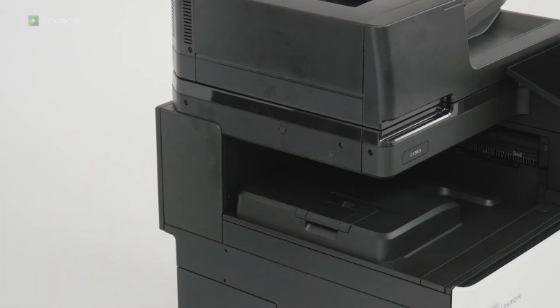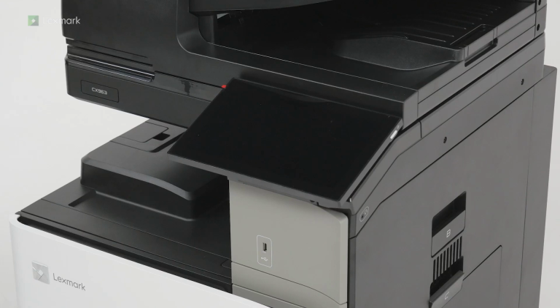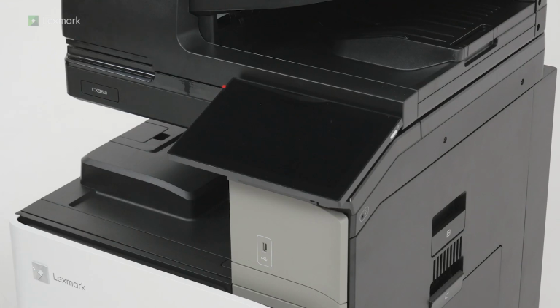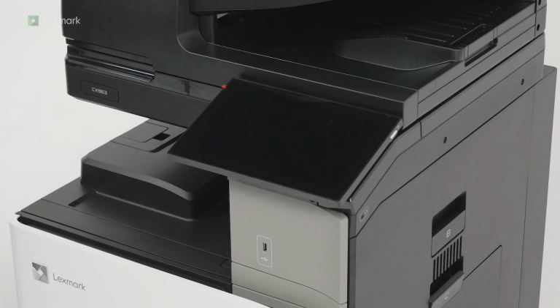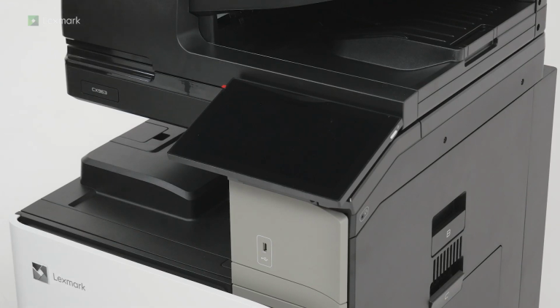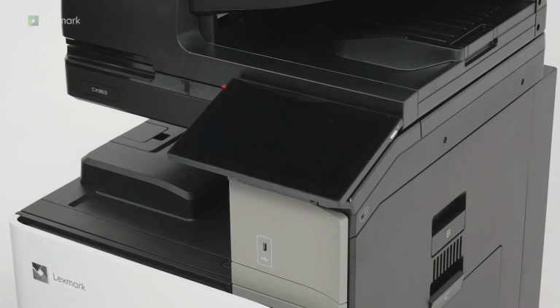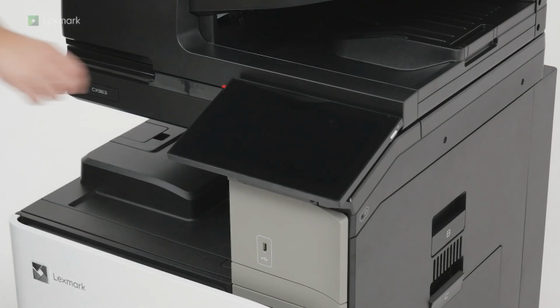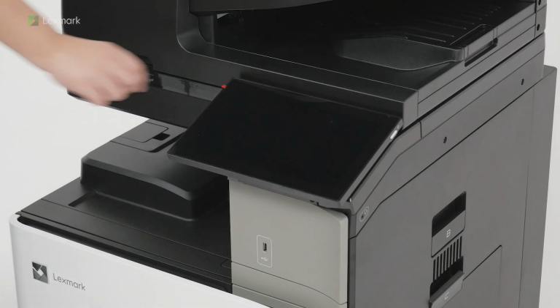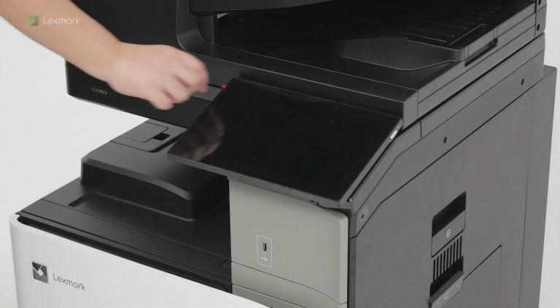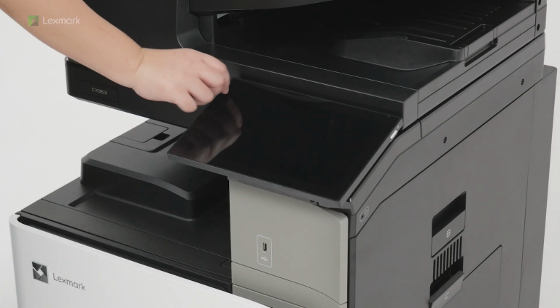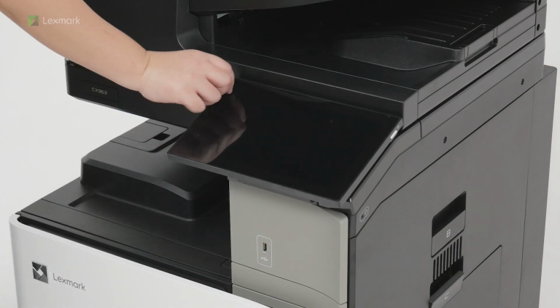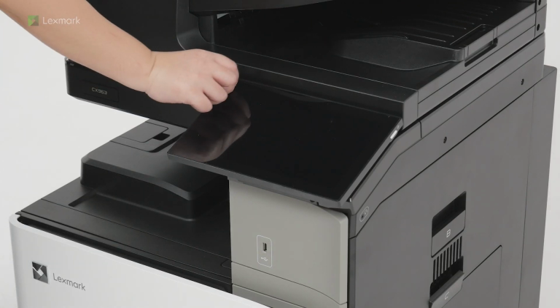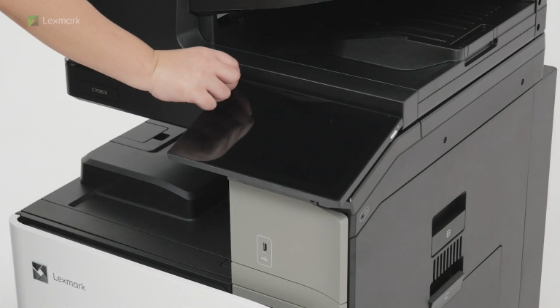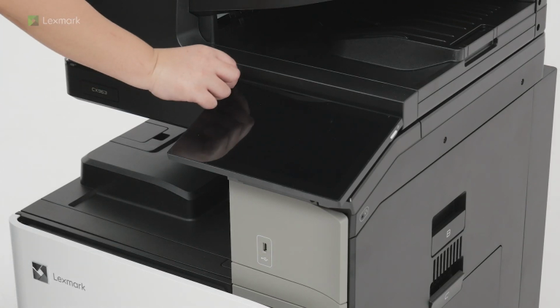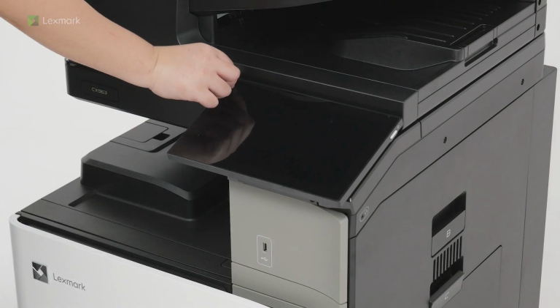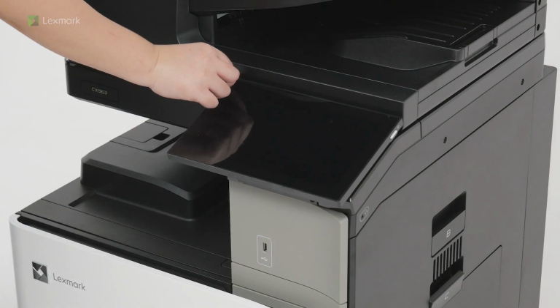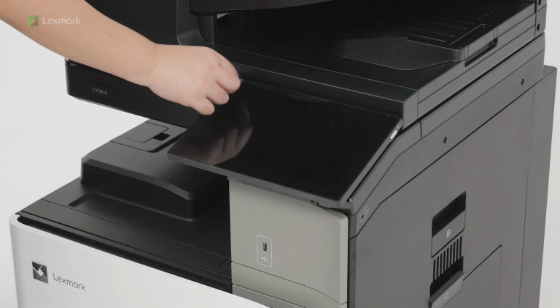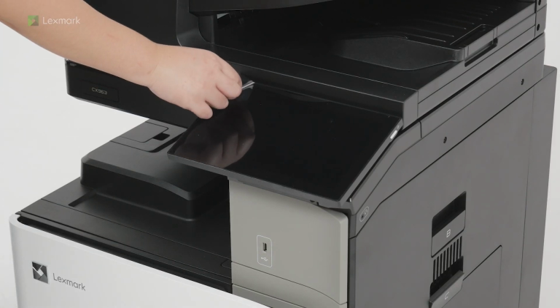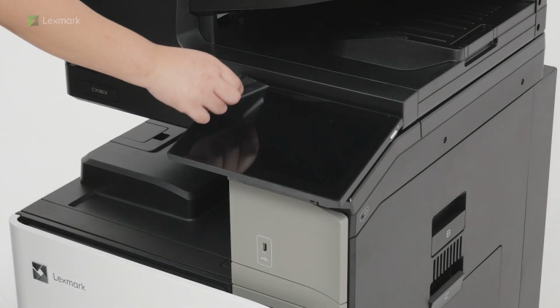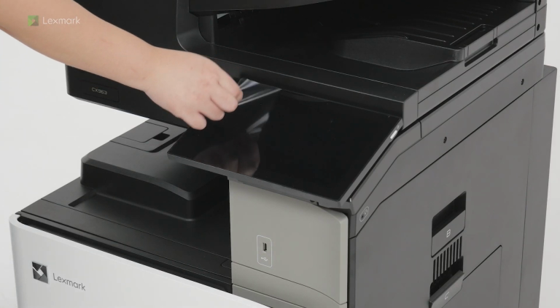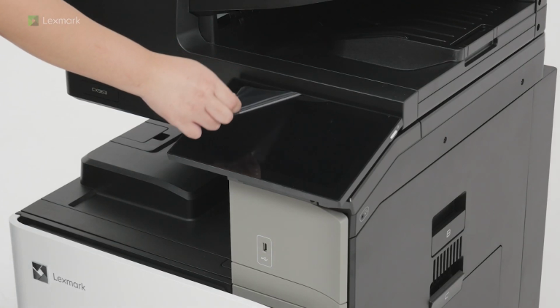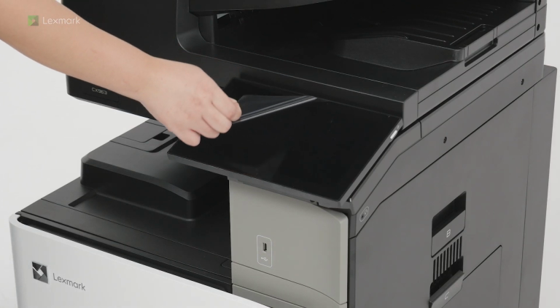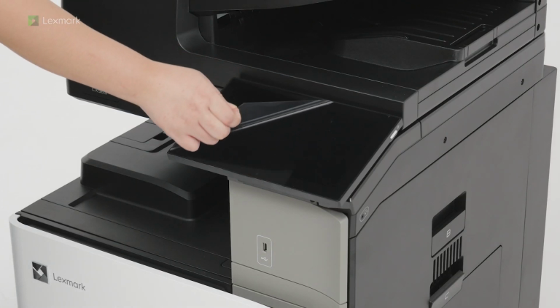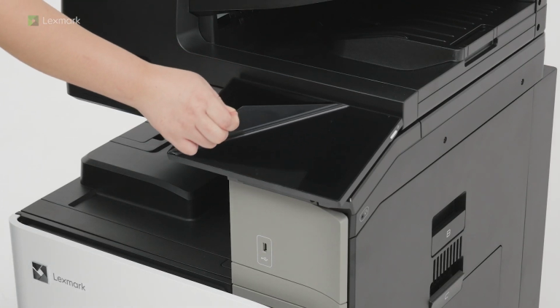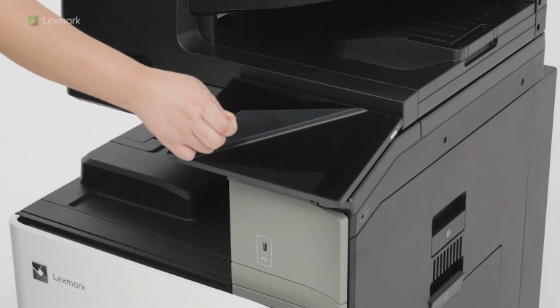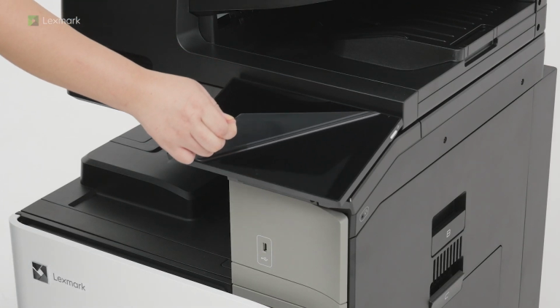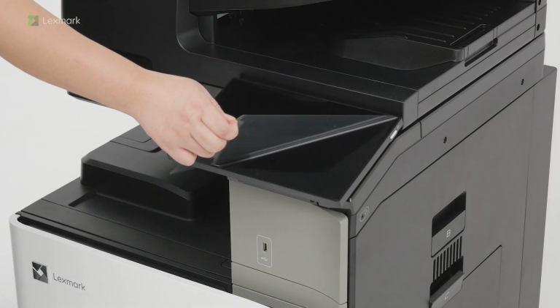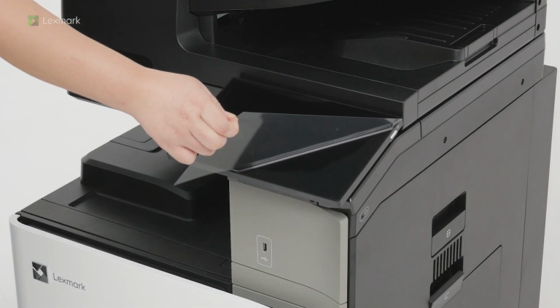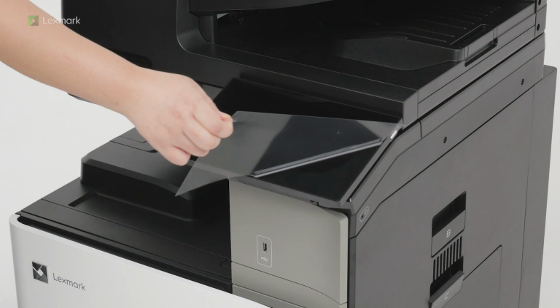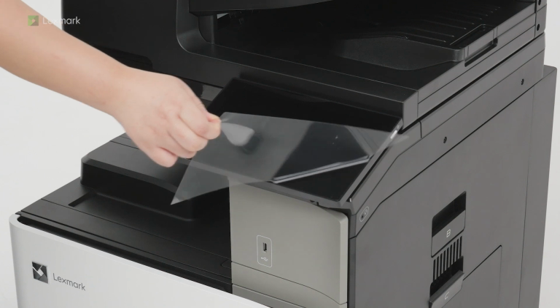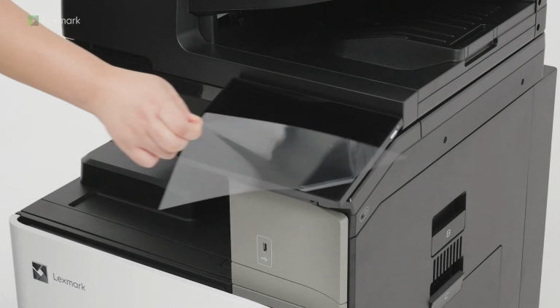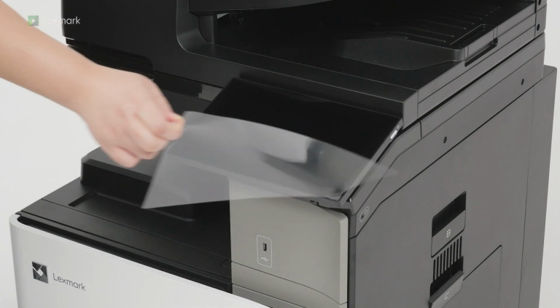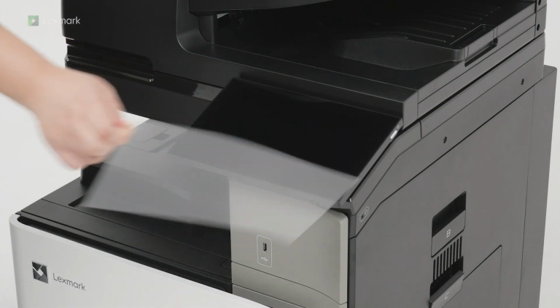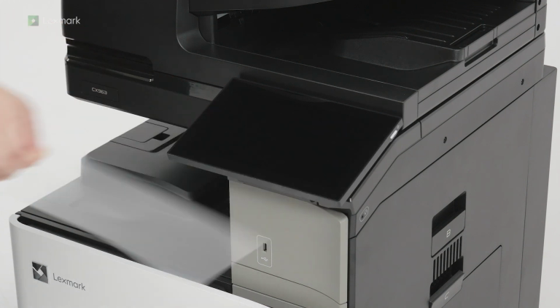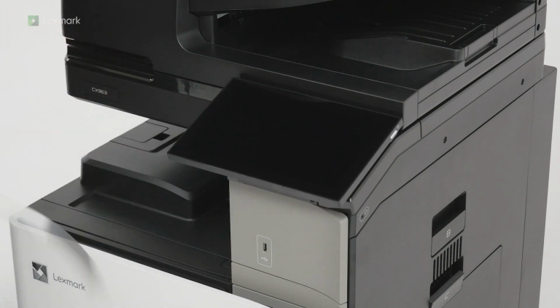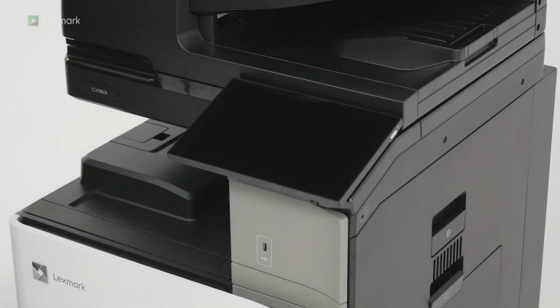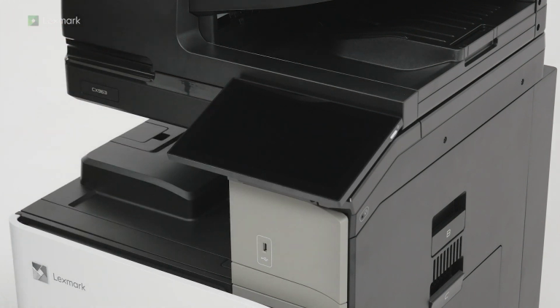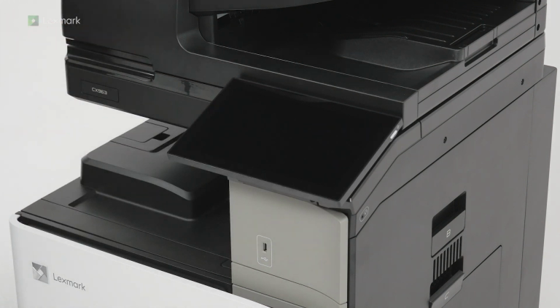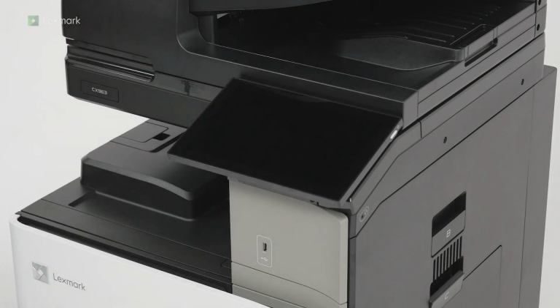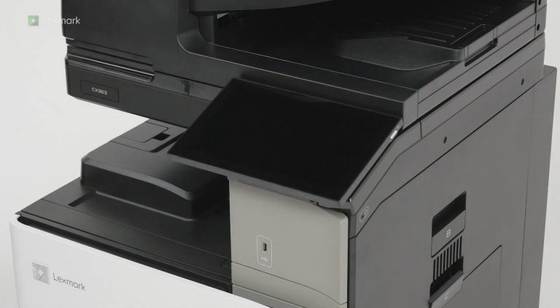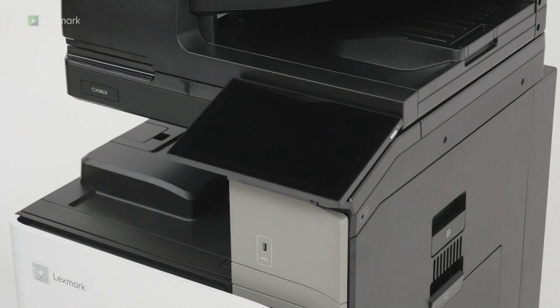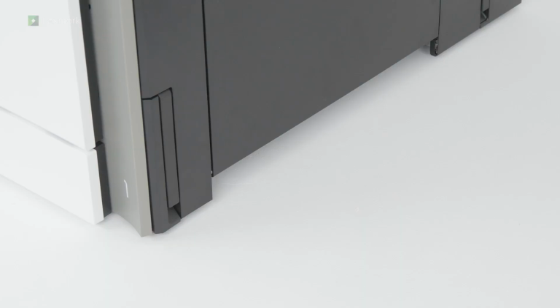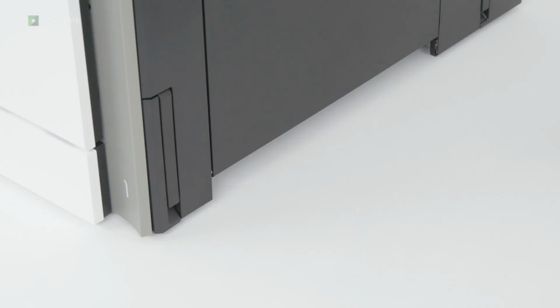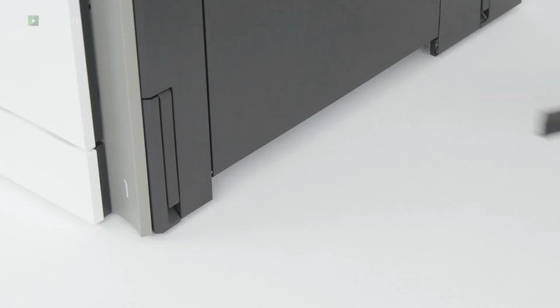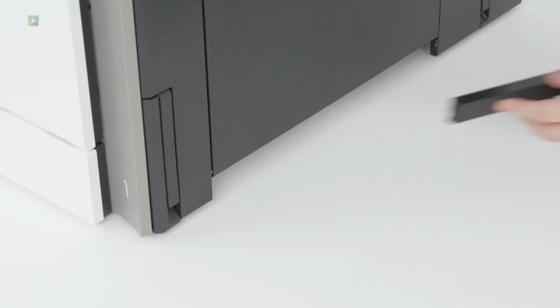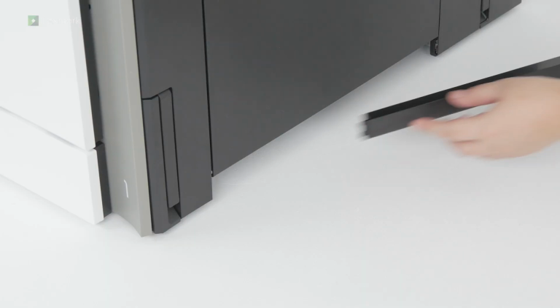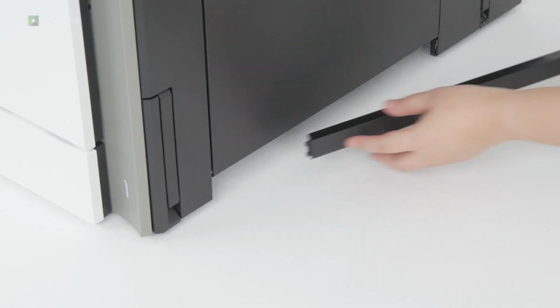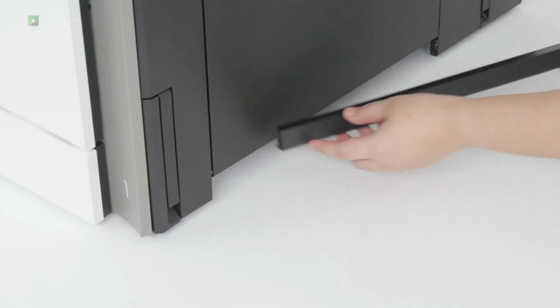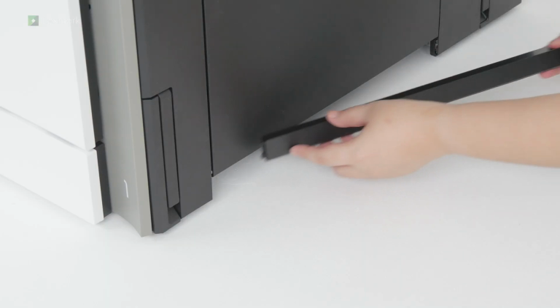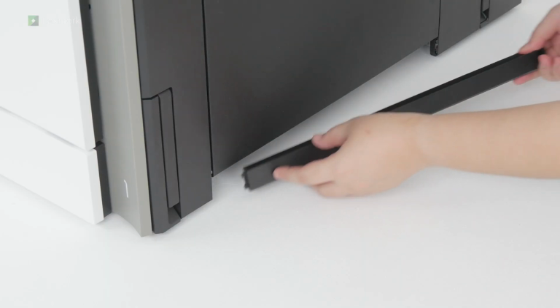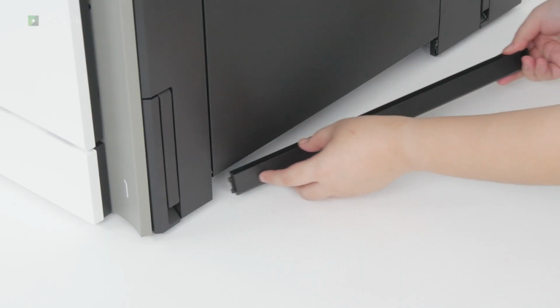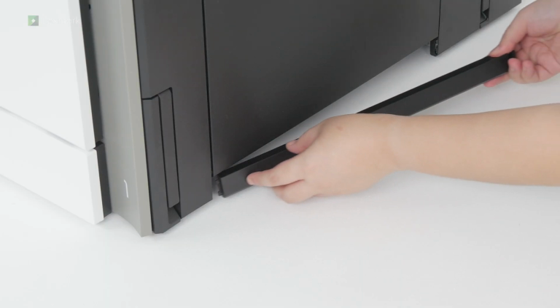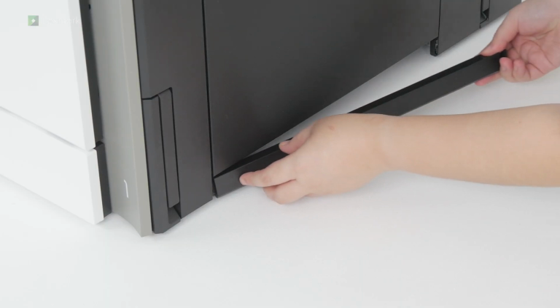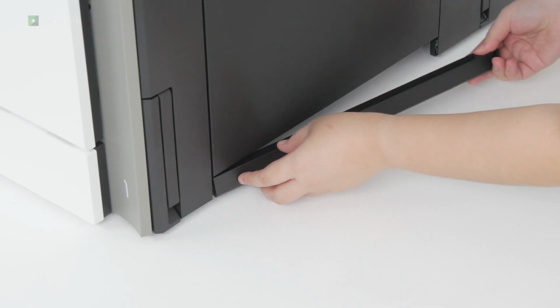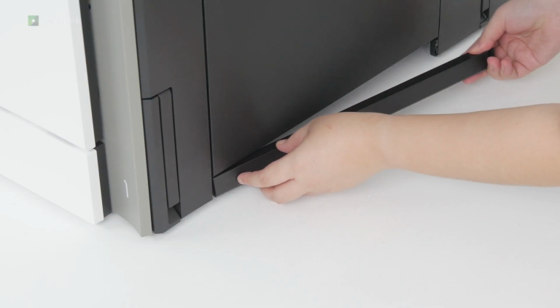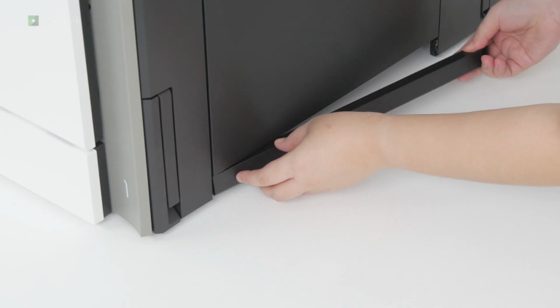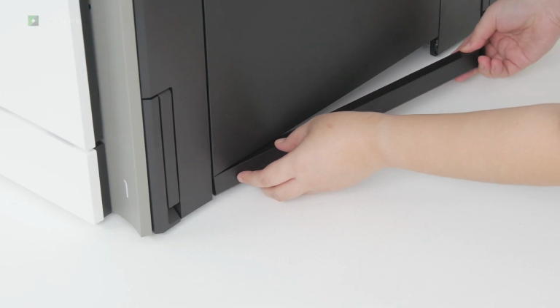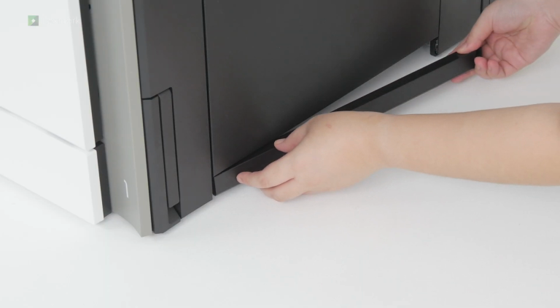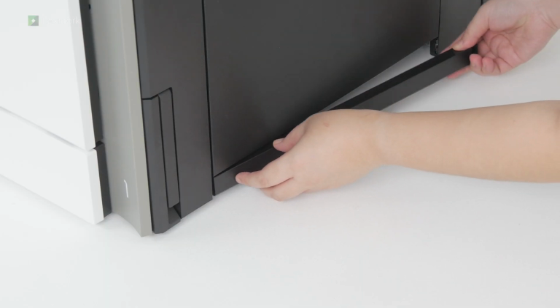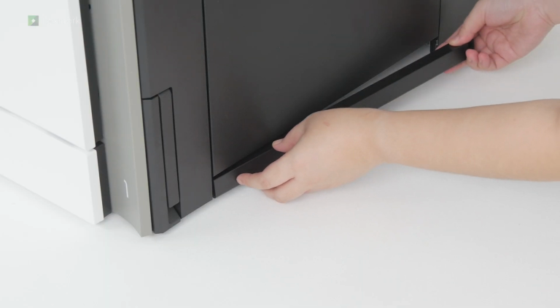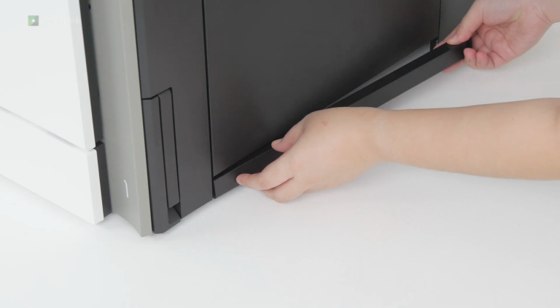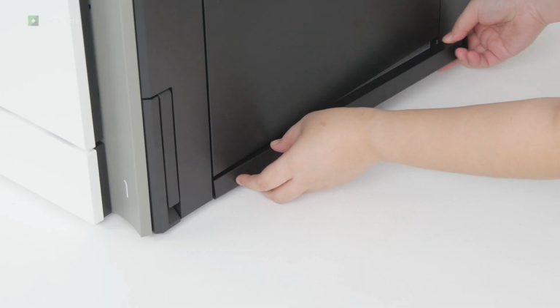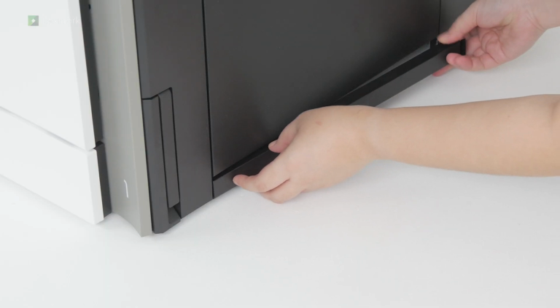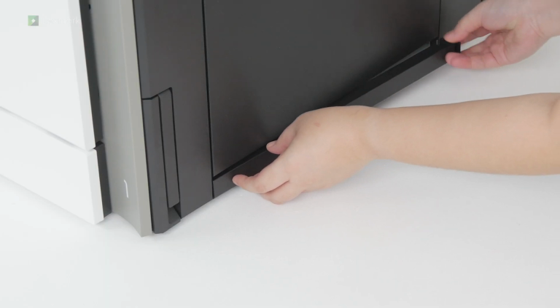Remove the plastic cover on the control panel. Attach the cover under the right side of the printer.